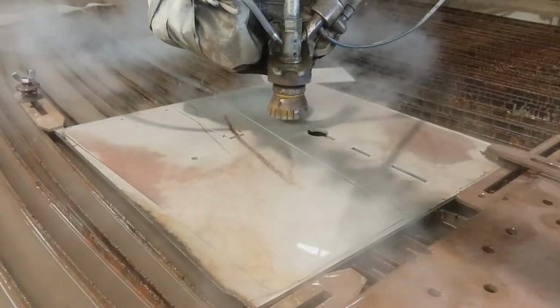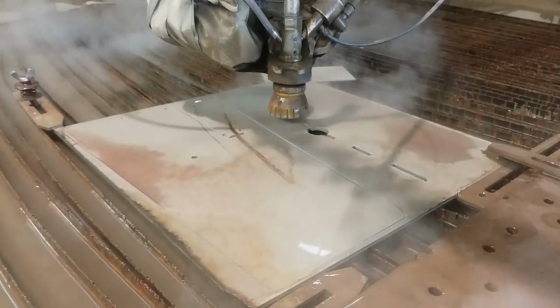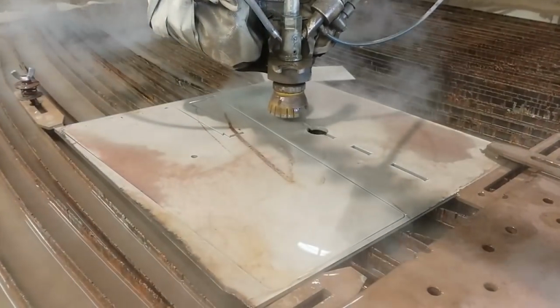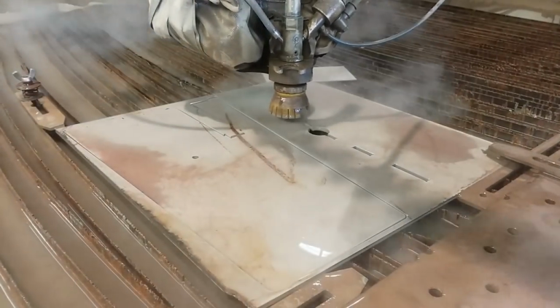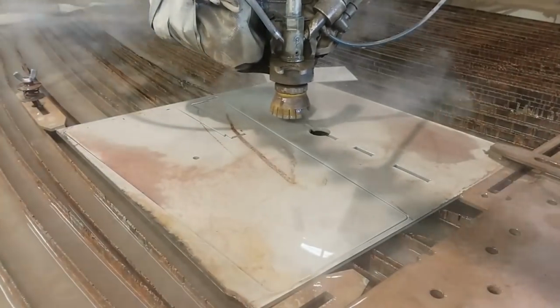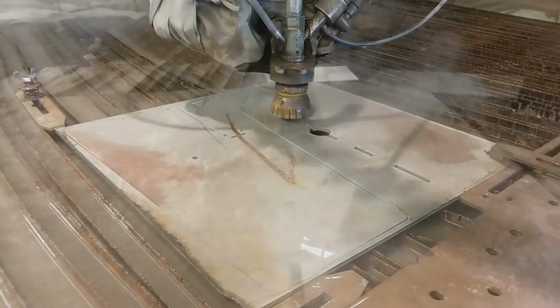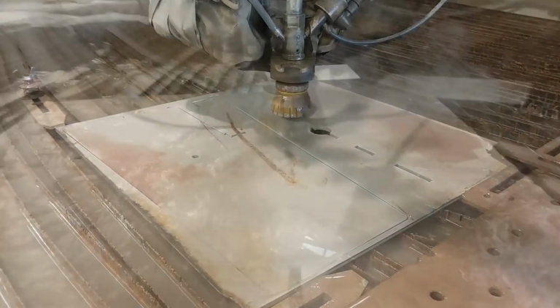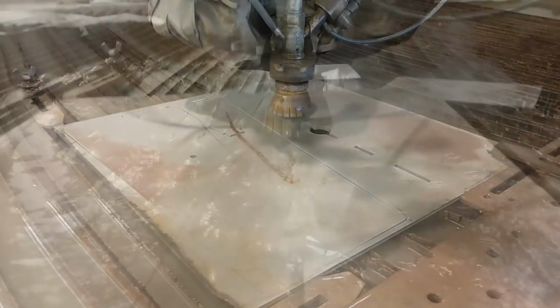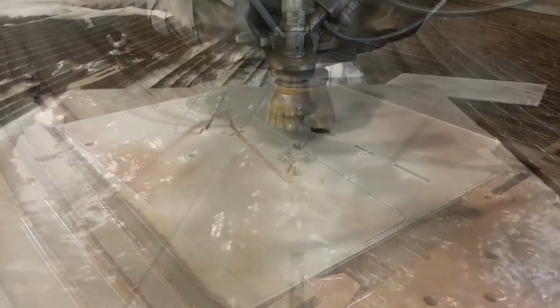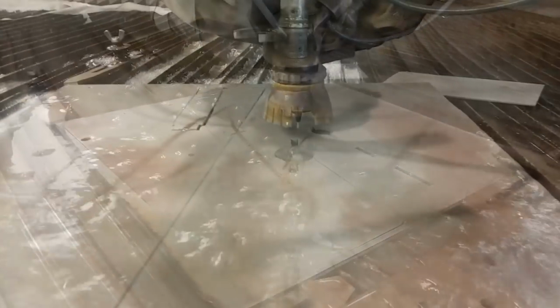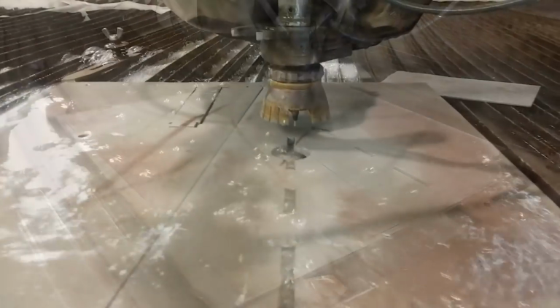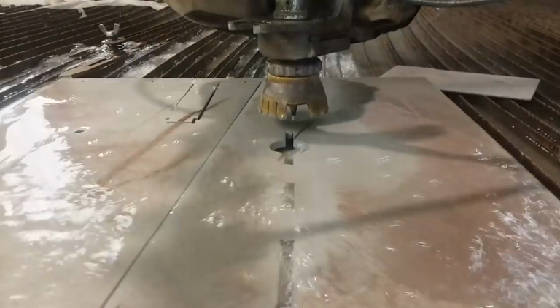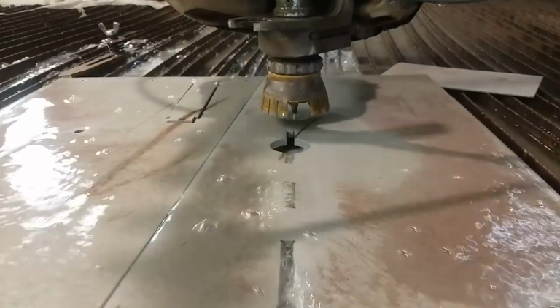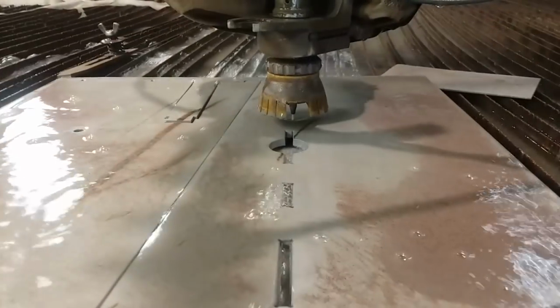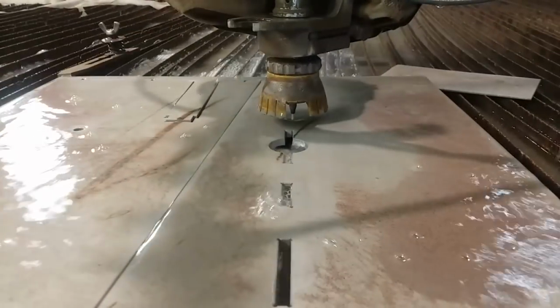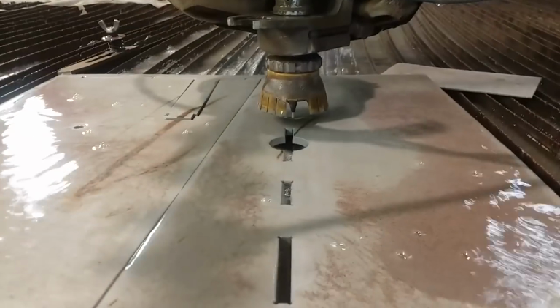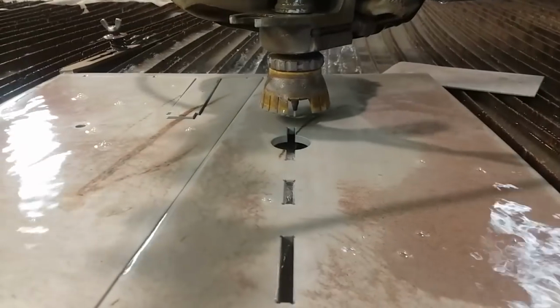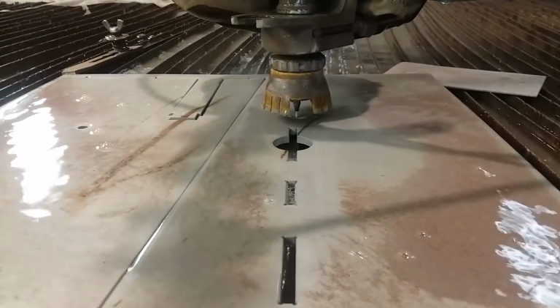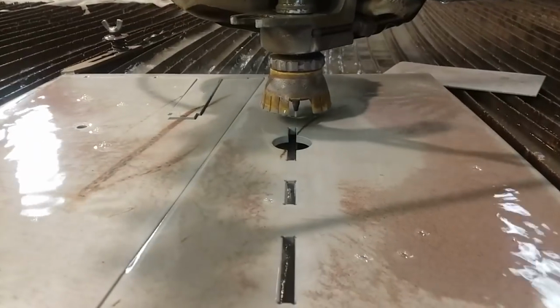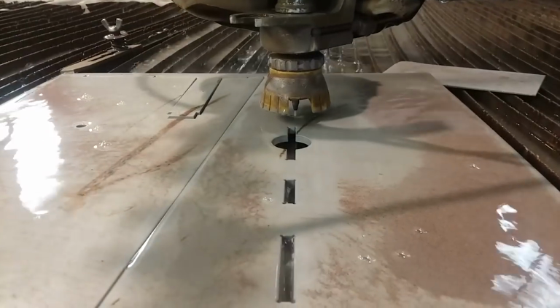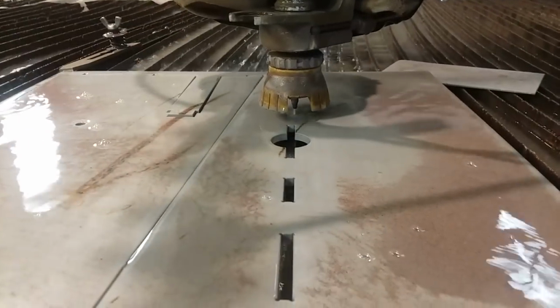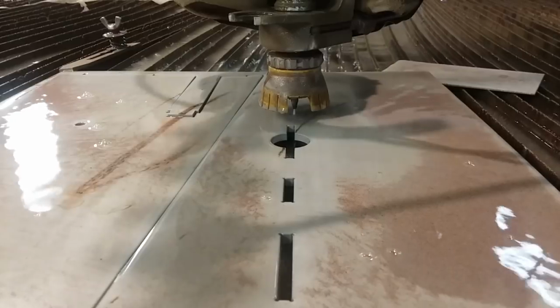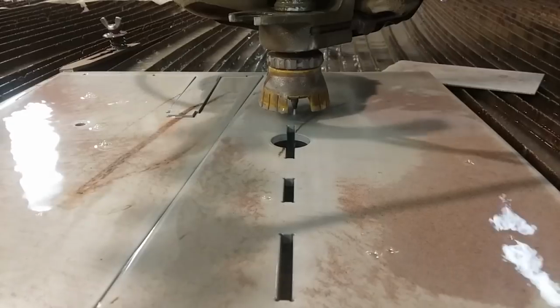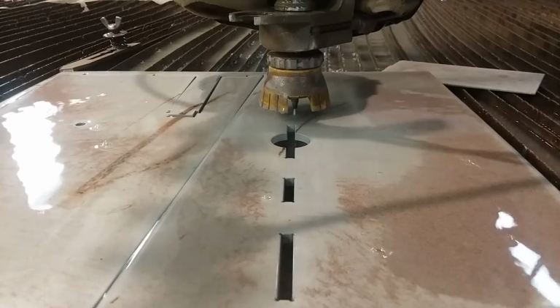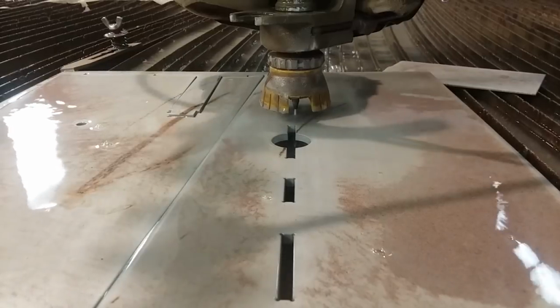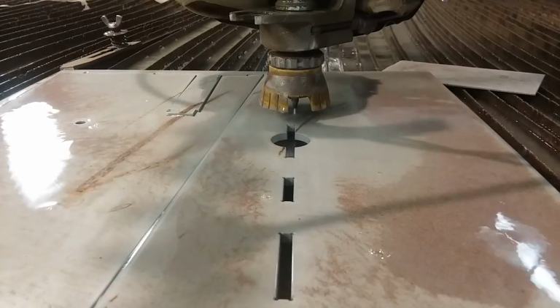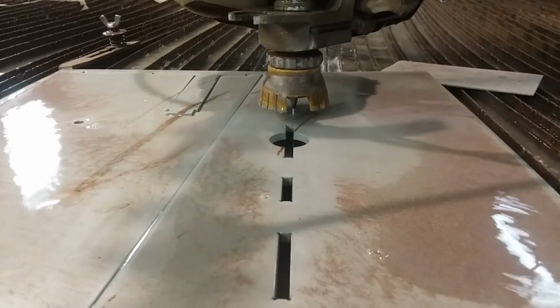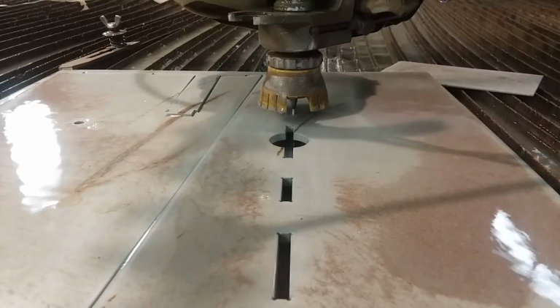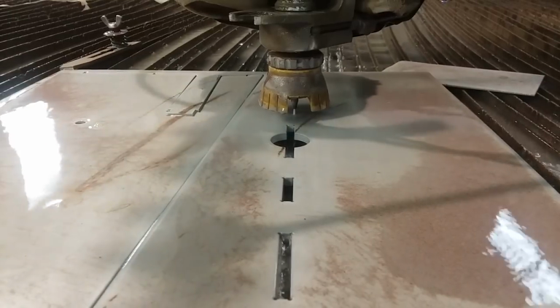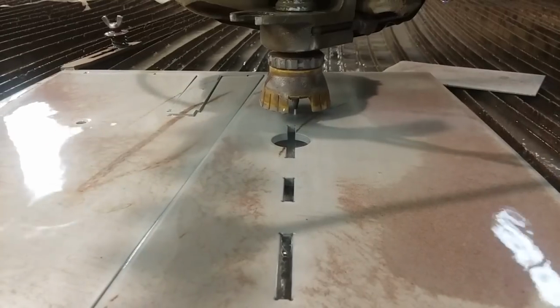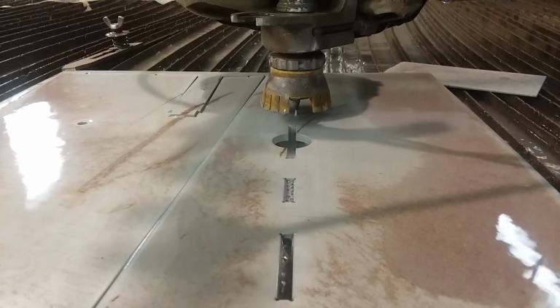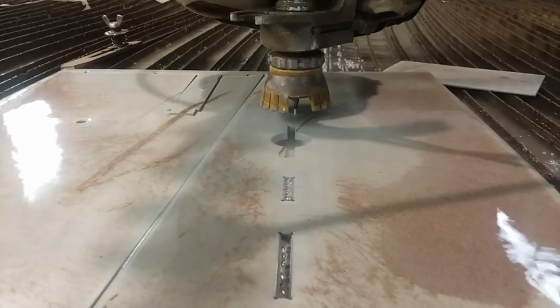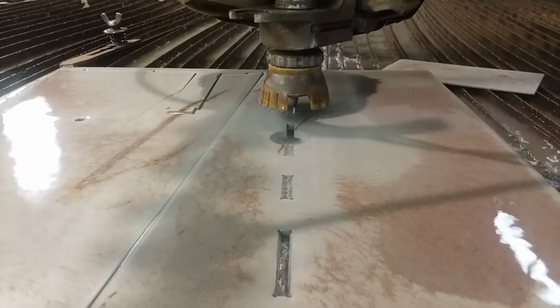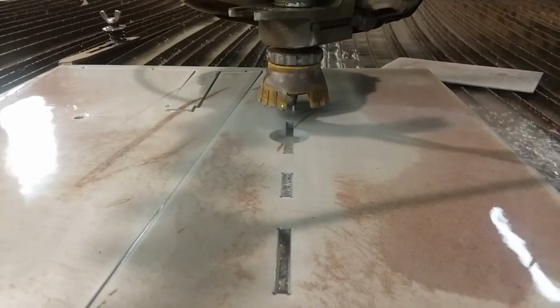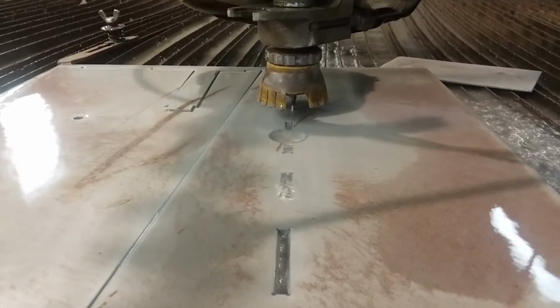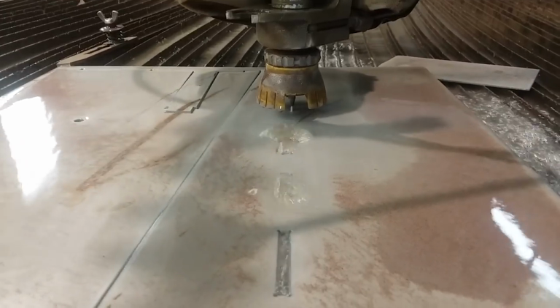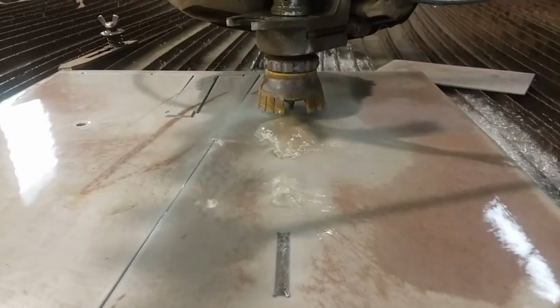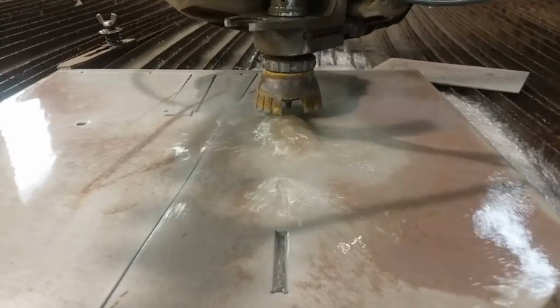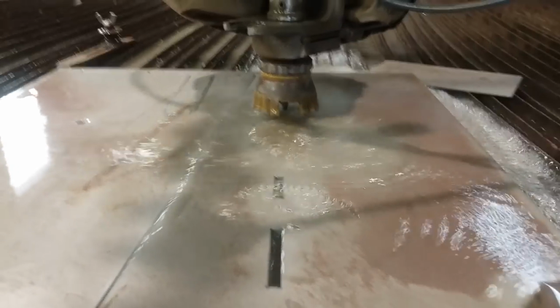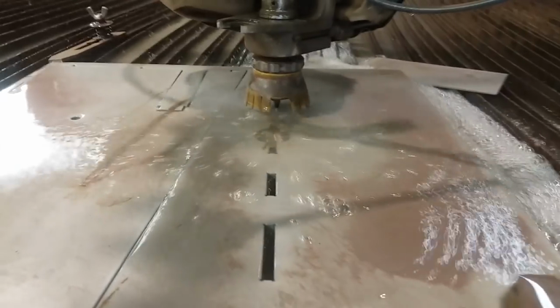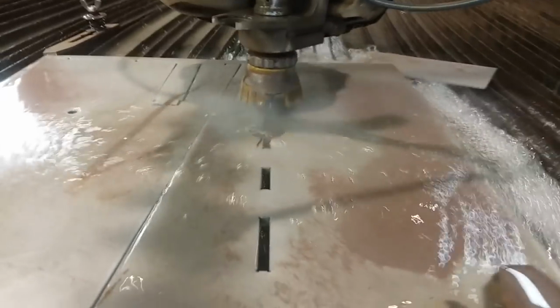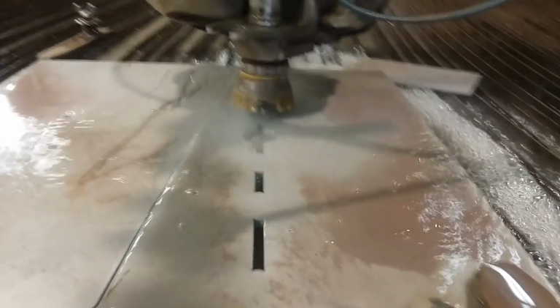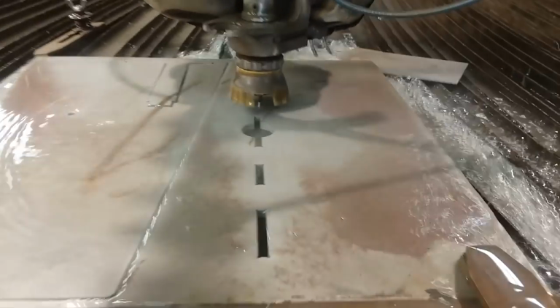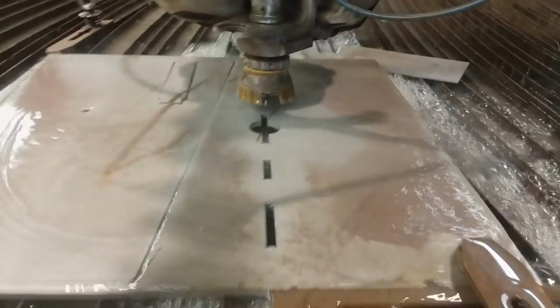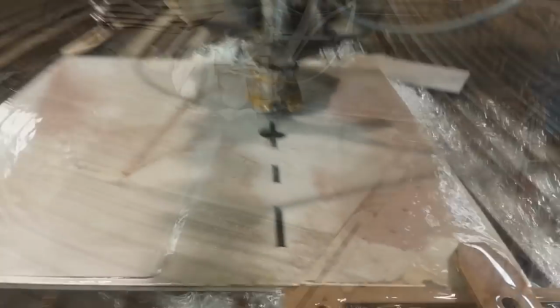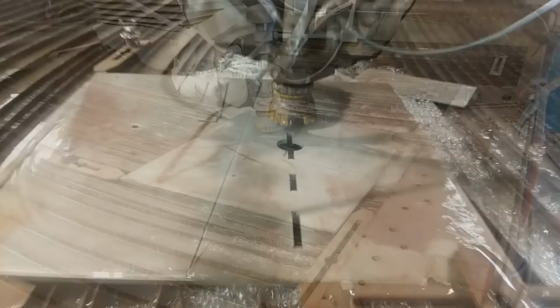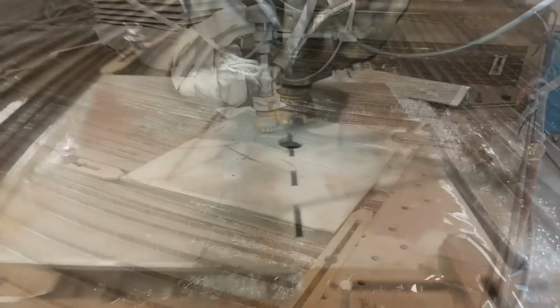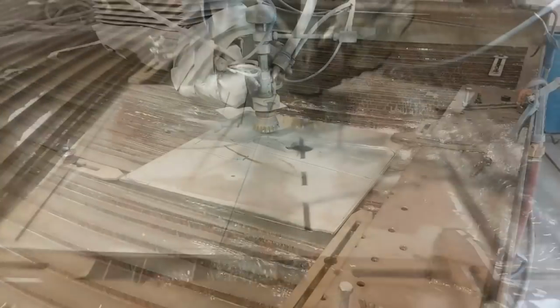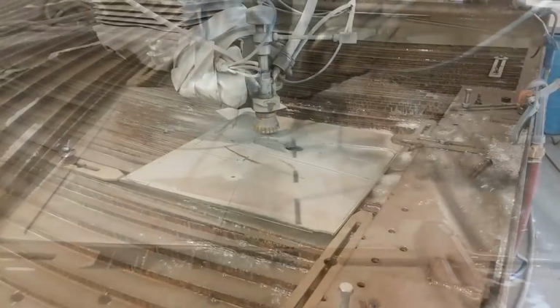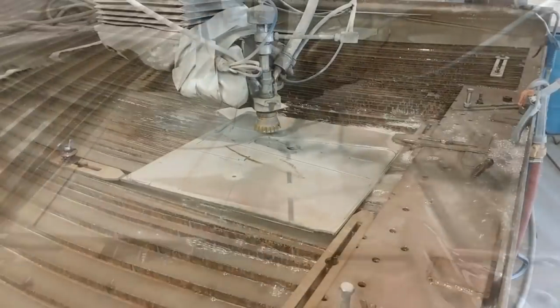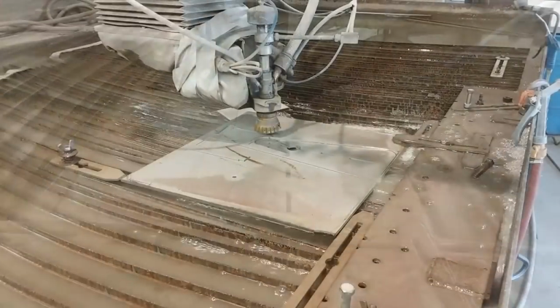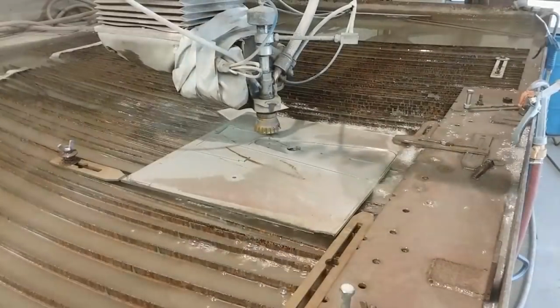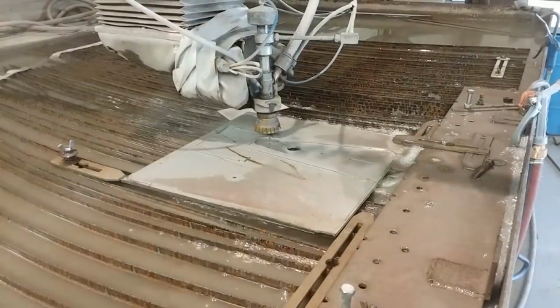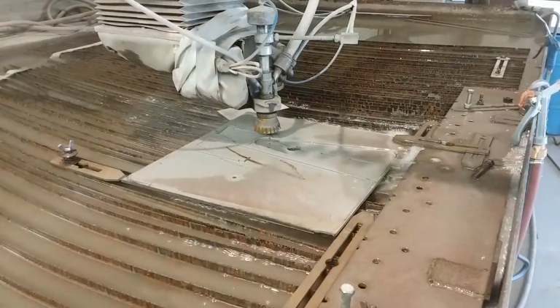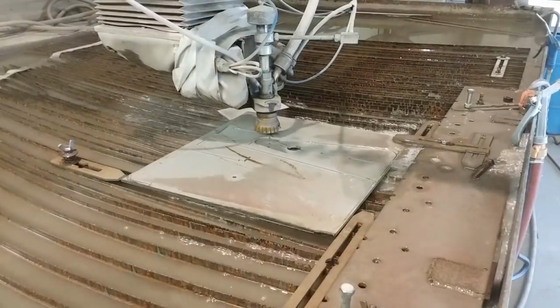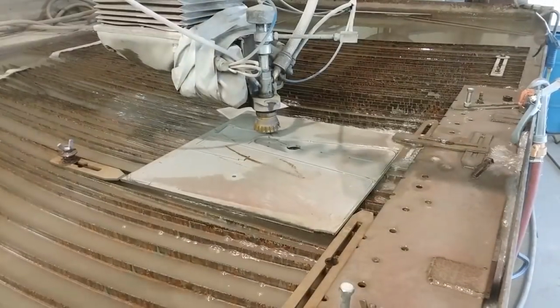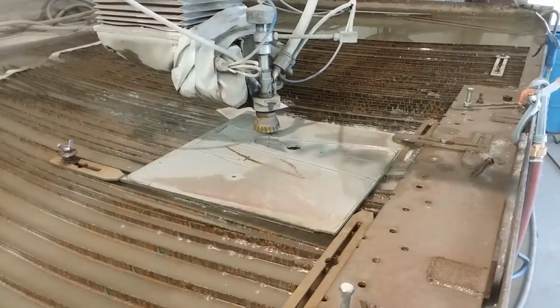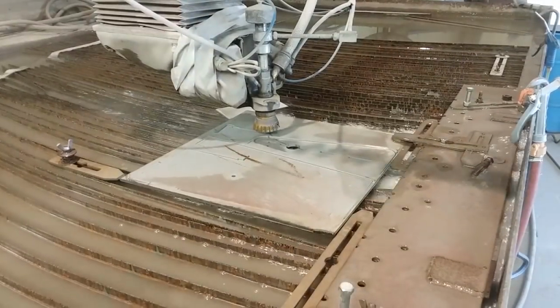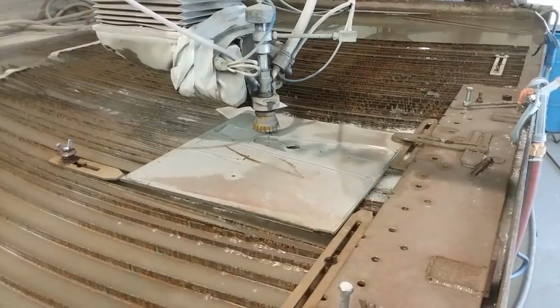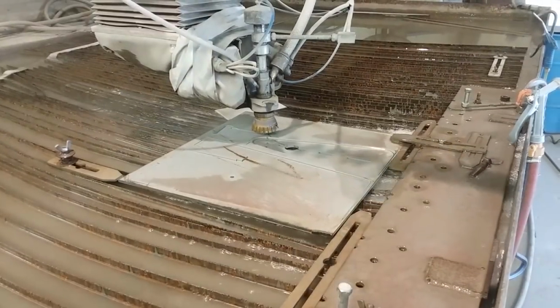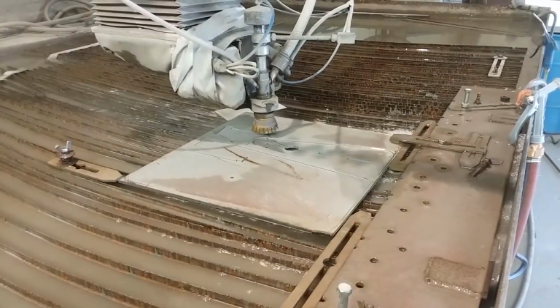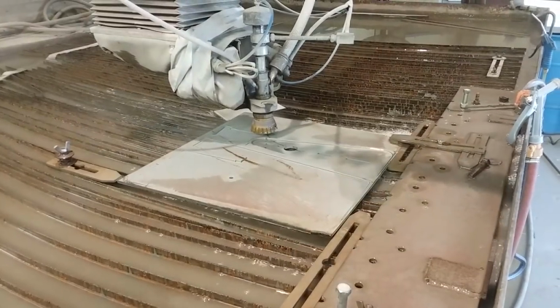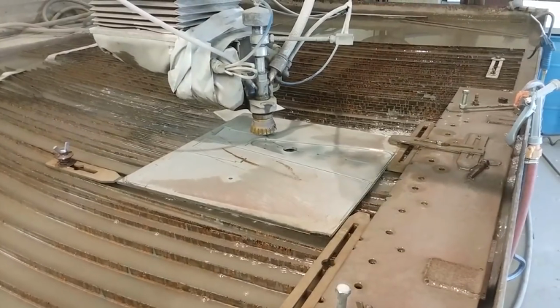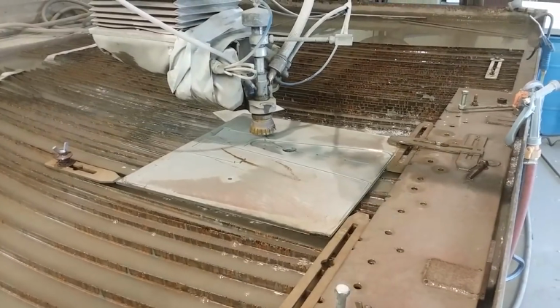Here the water jet is just about finished cutting these parts and we will go ahead and test fit them all together and see how they fit.